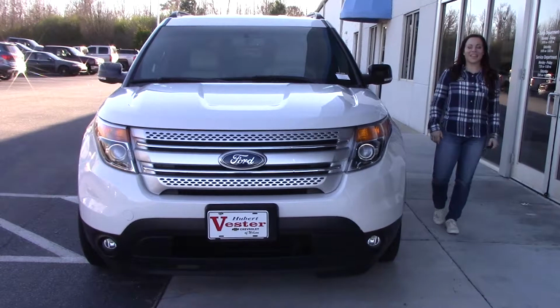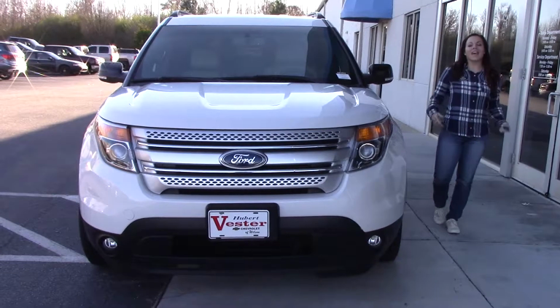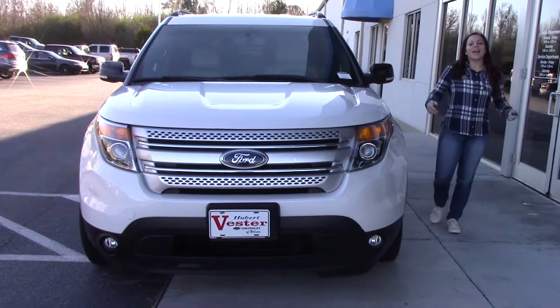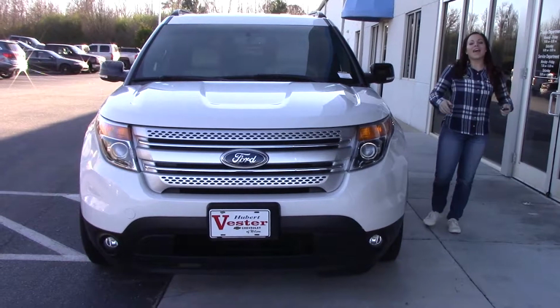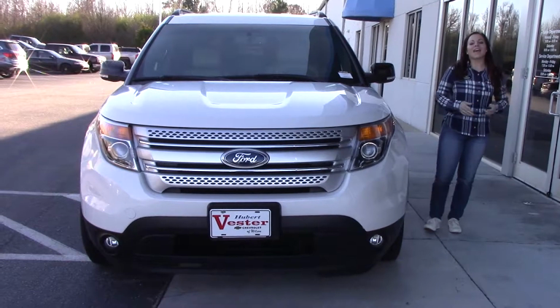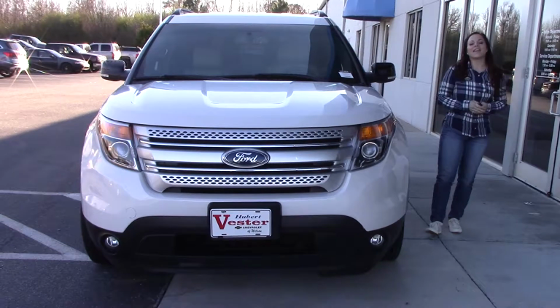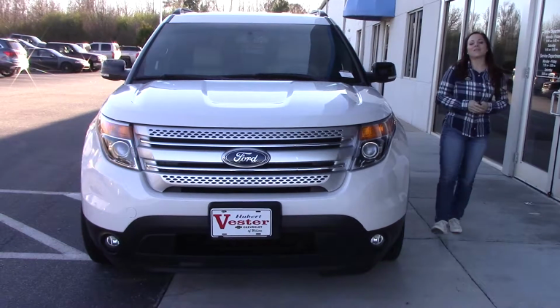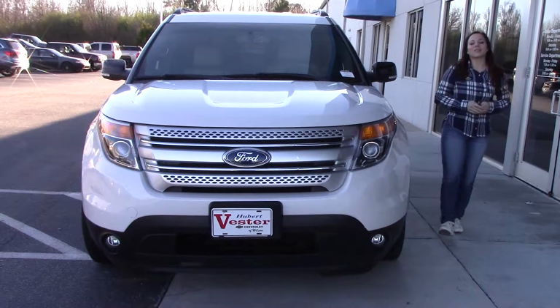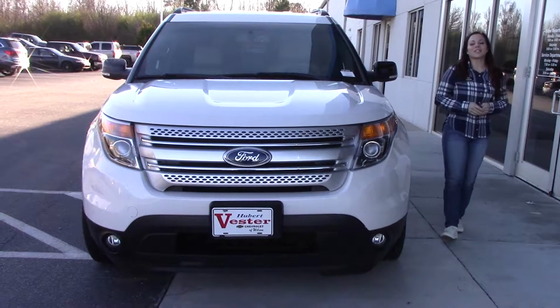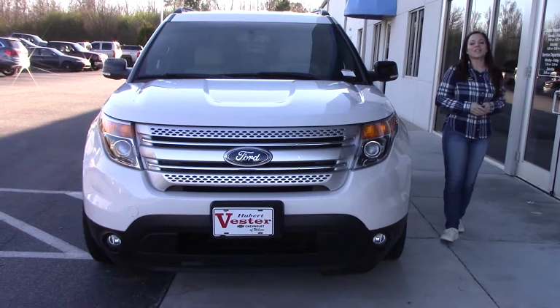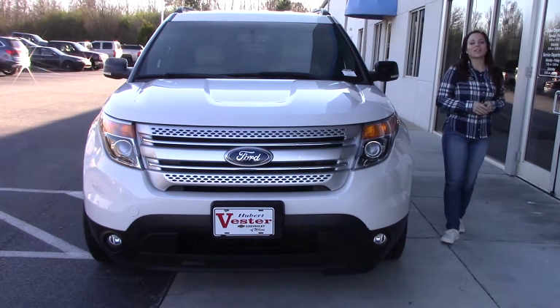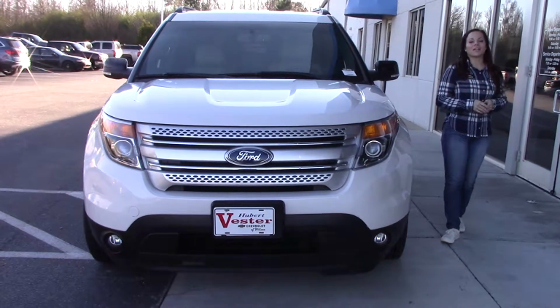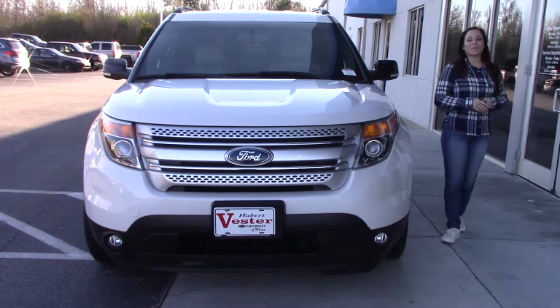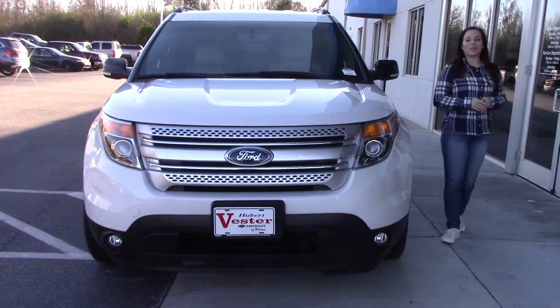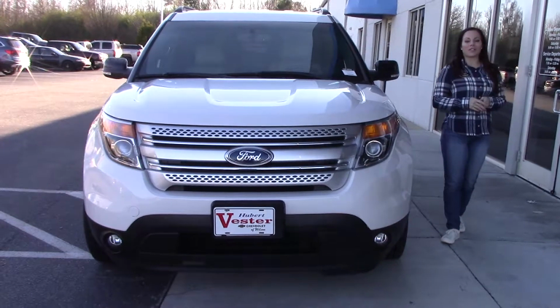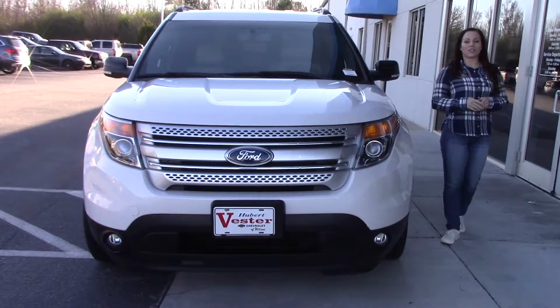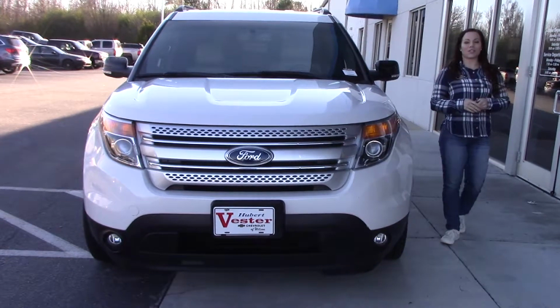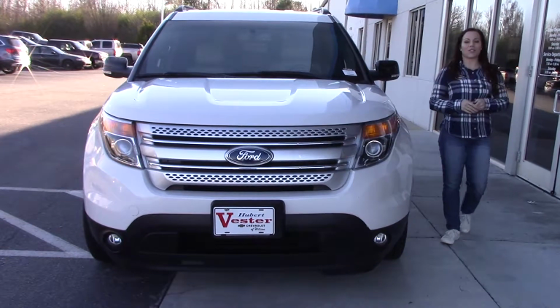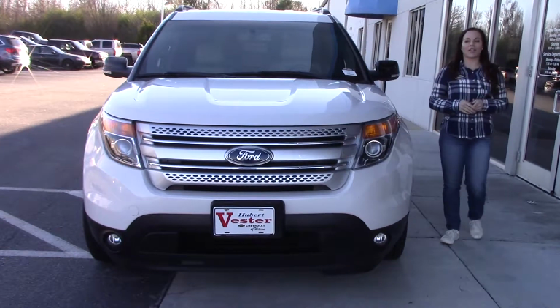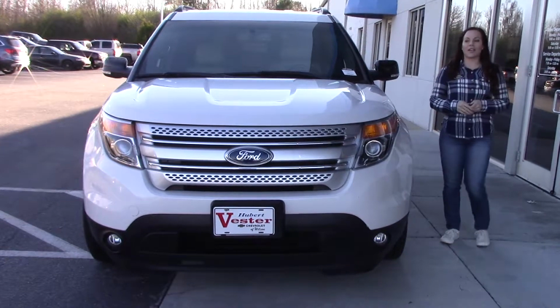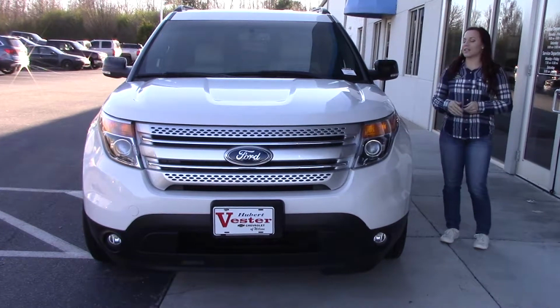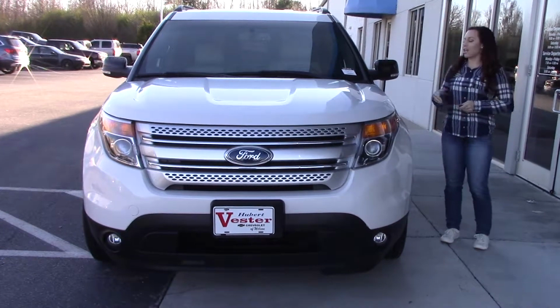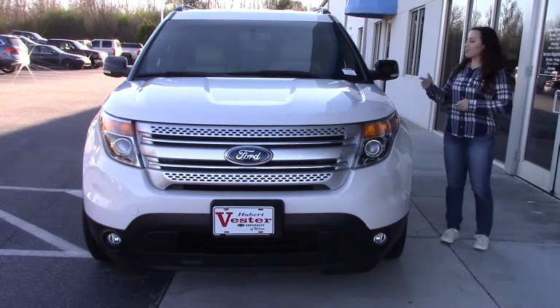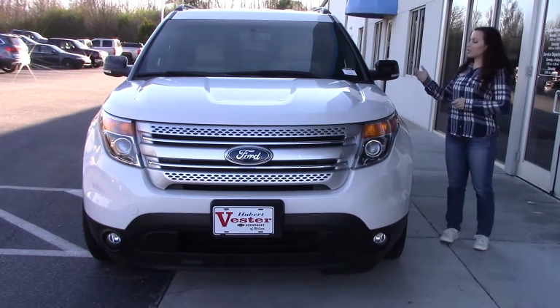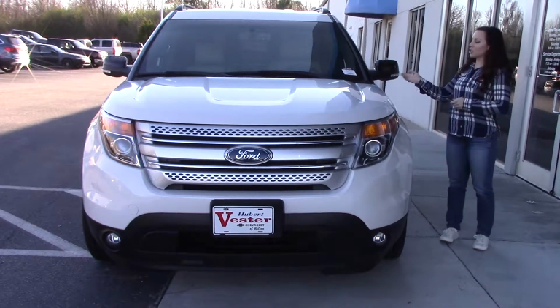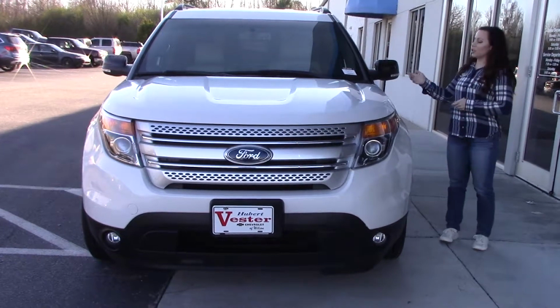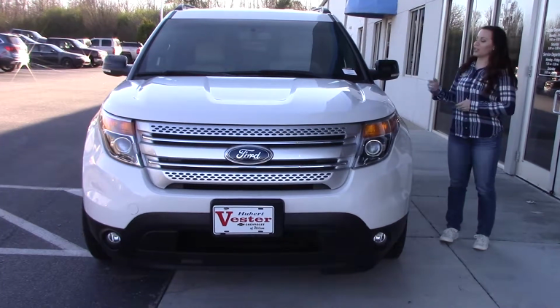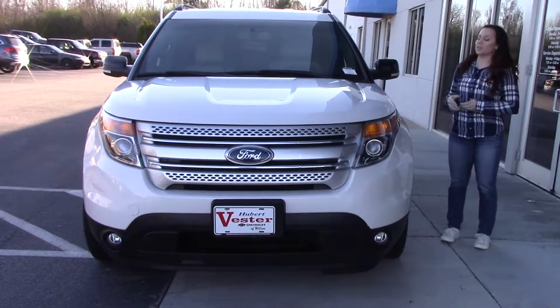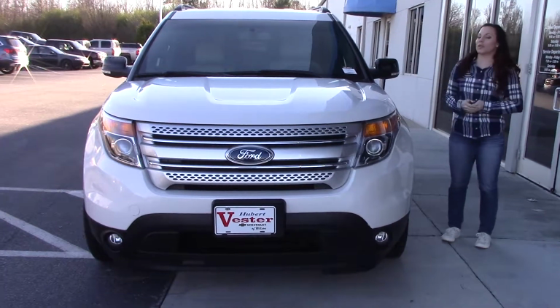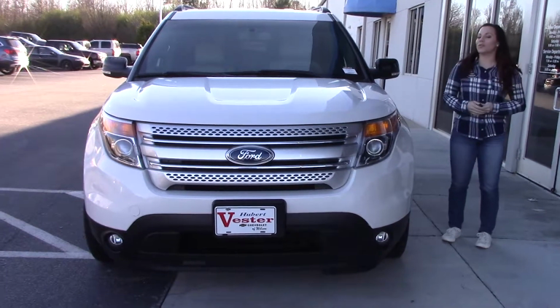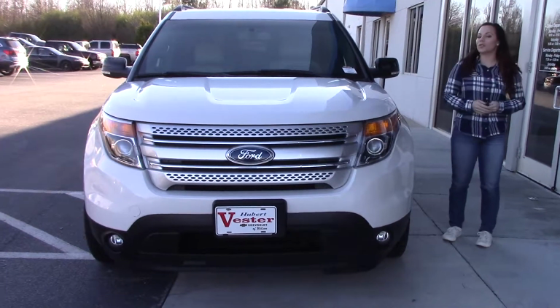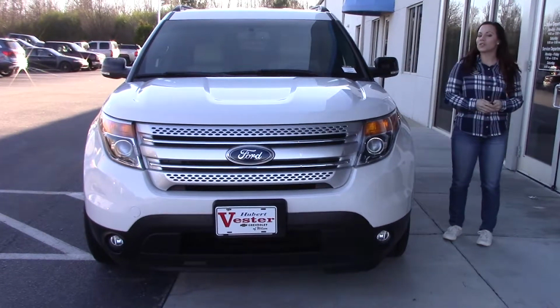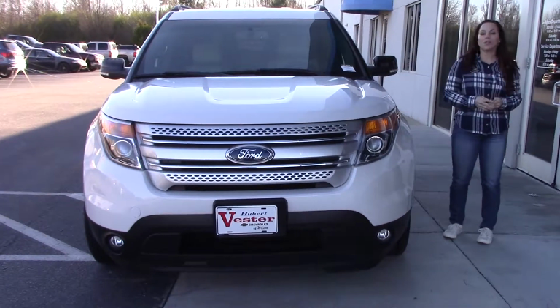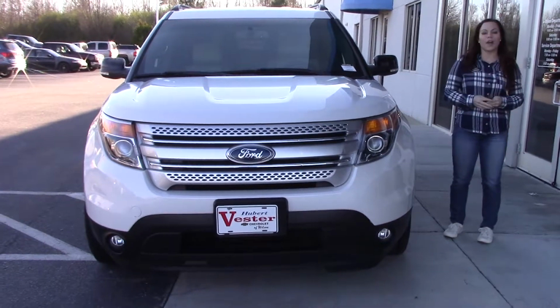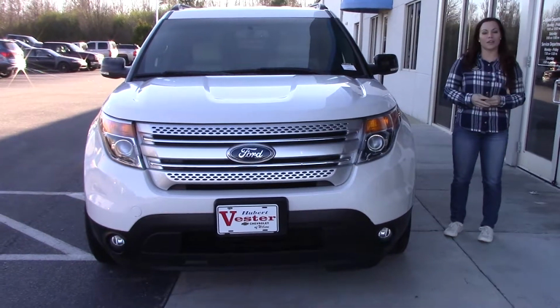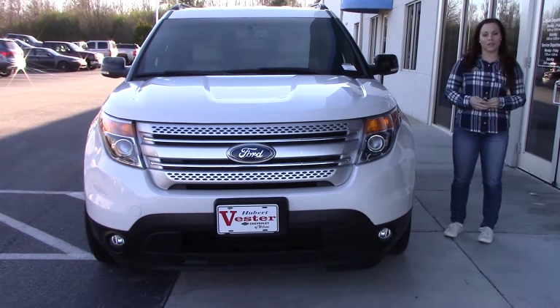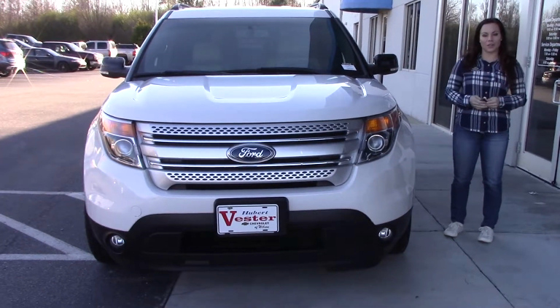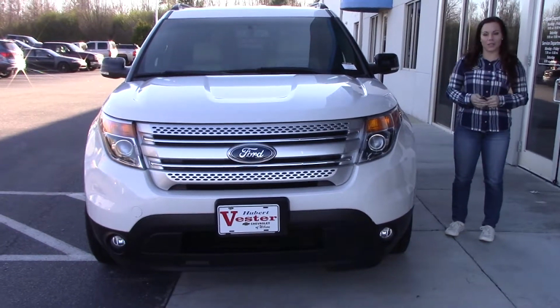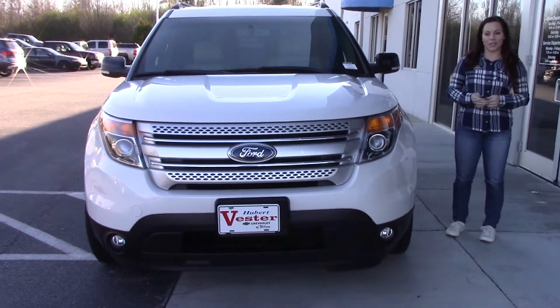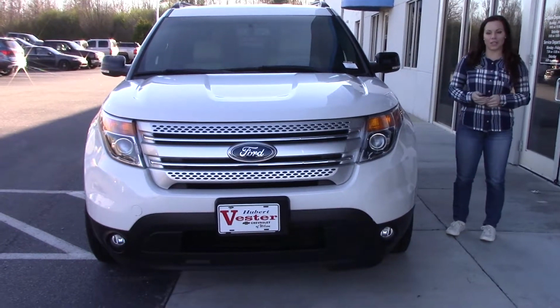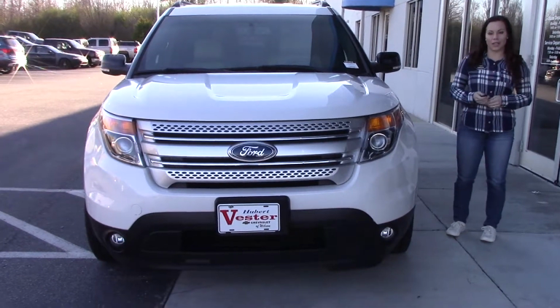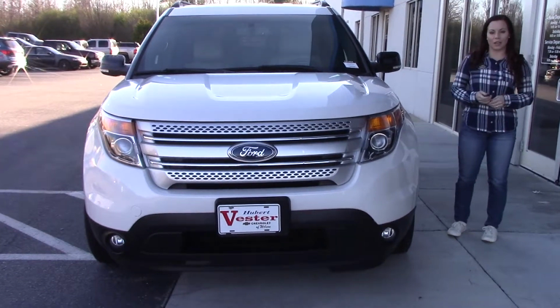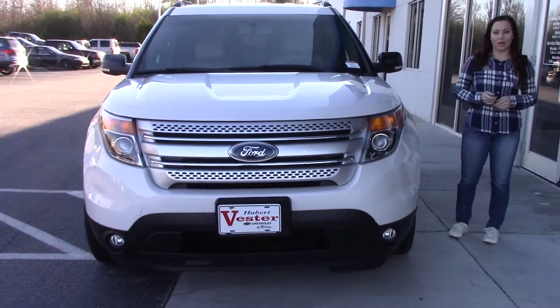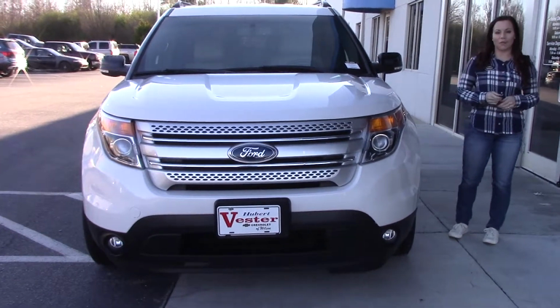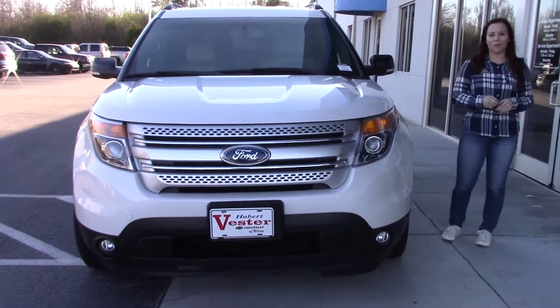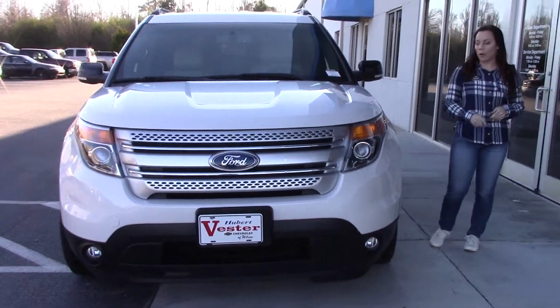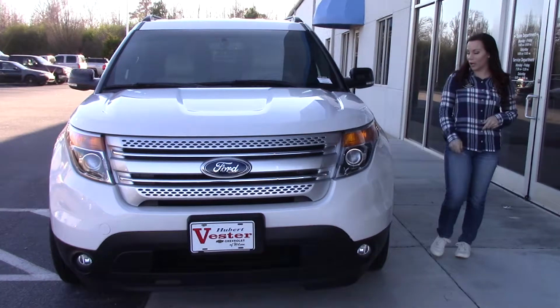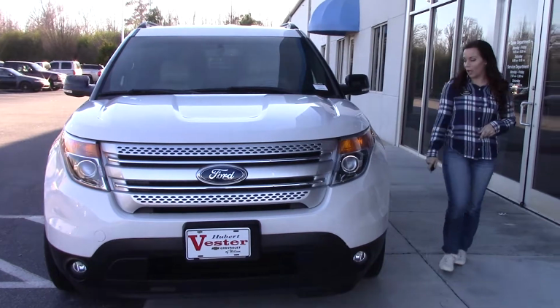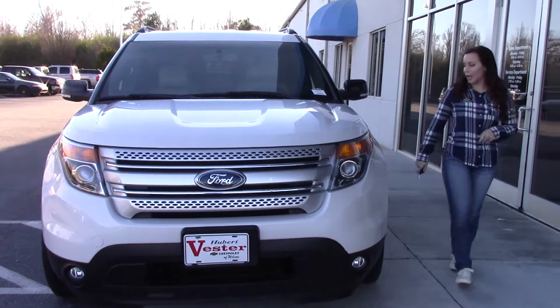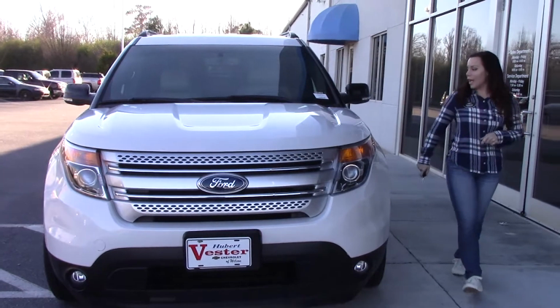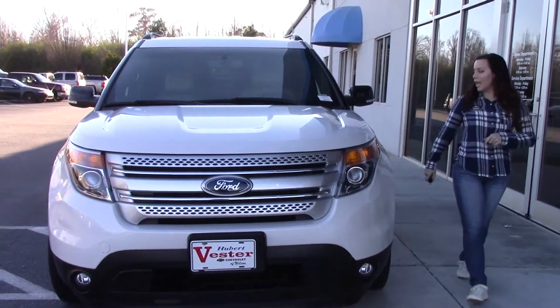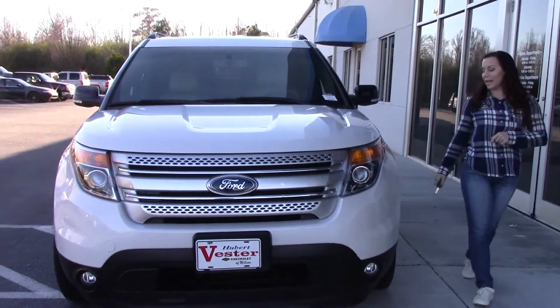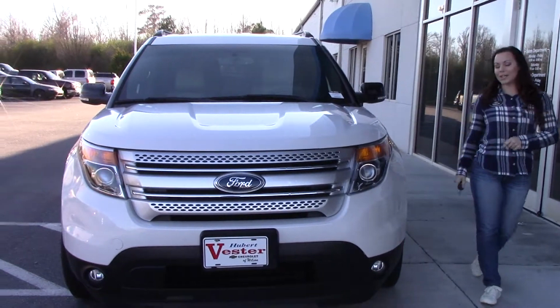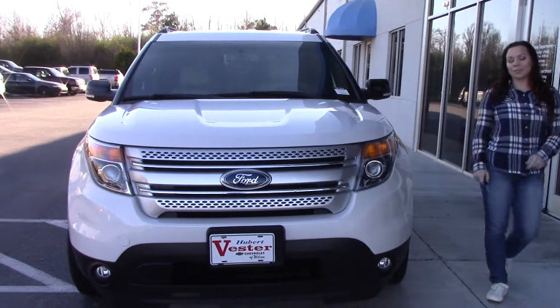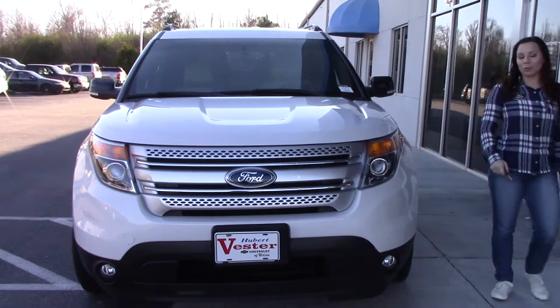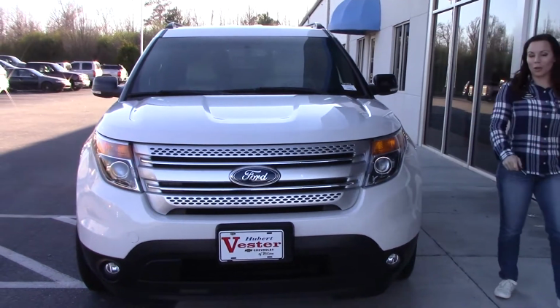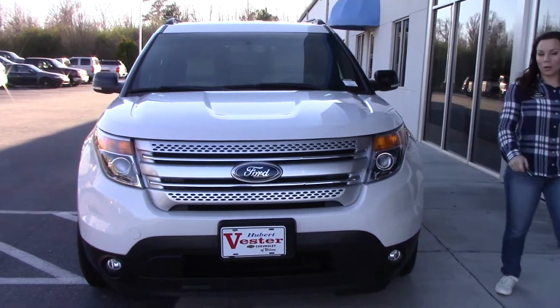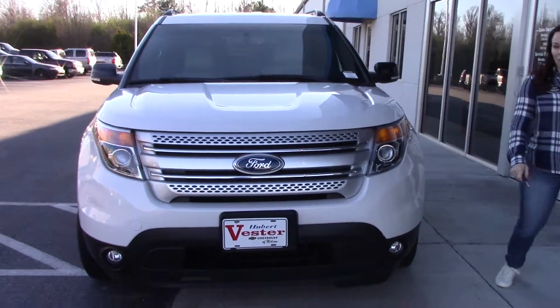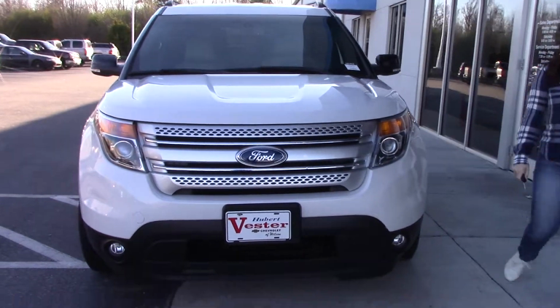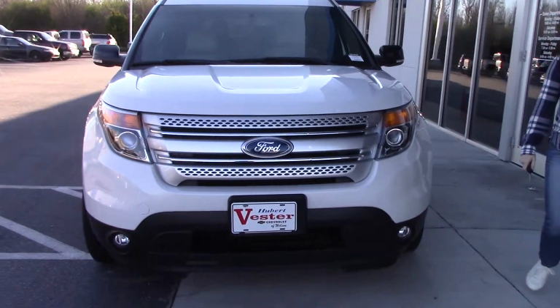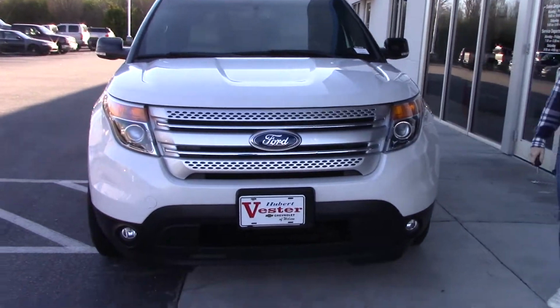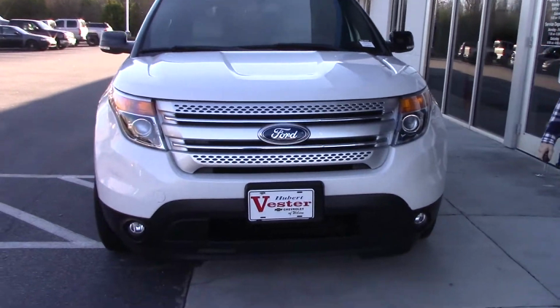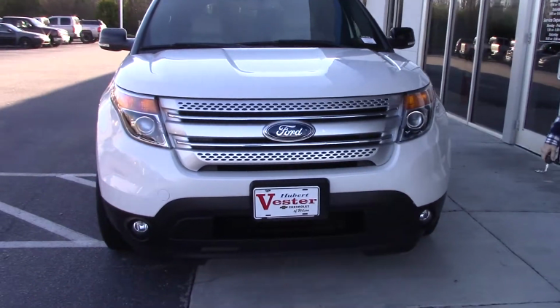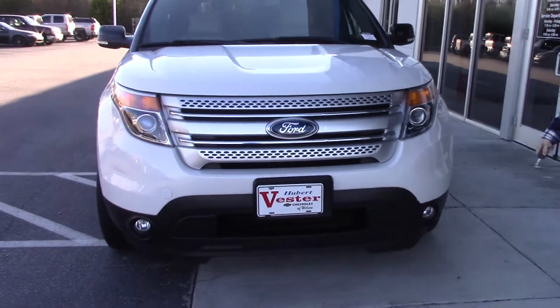Hey, I'm Kristen here at Hubermester Chevrolet. Today I'm going to show you this beautiful 2013 Ford Explorer XLT.